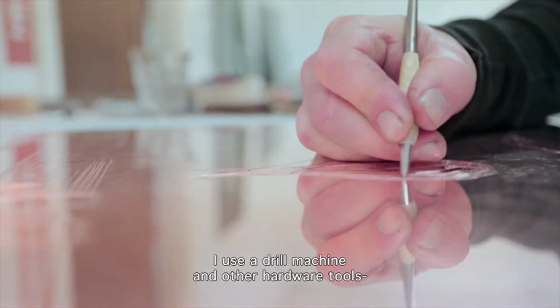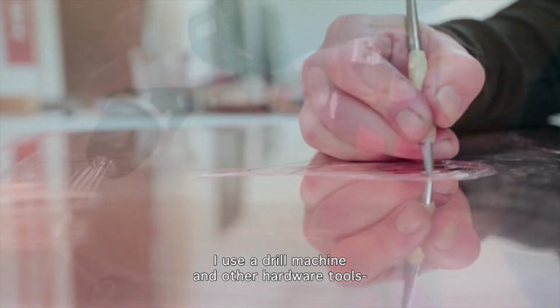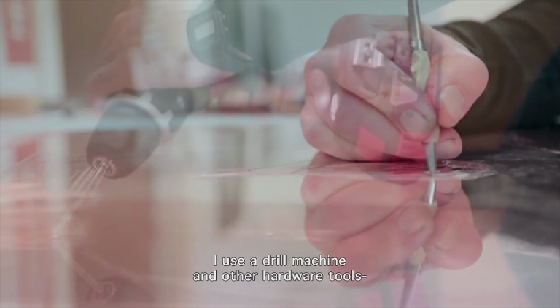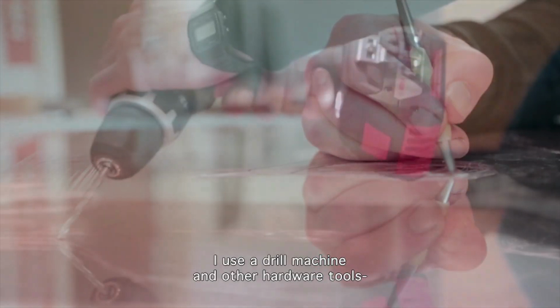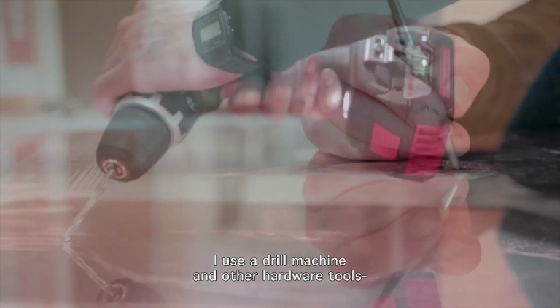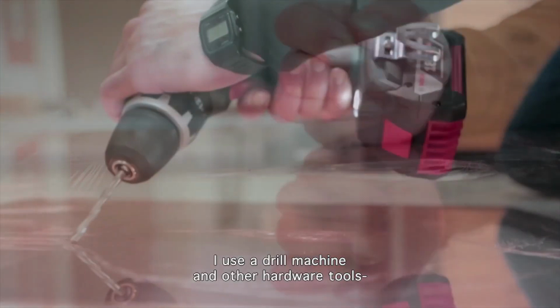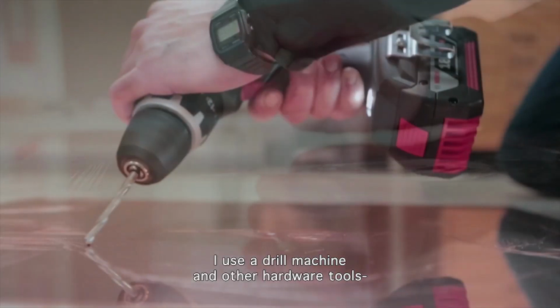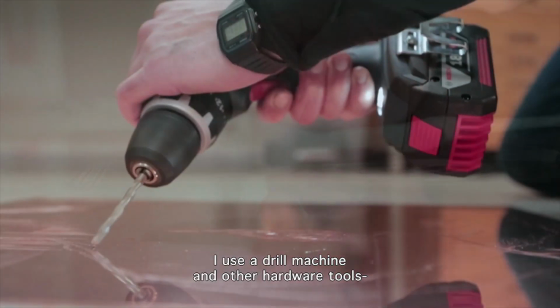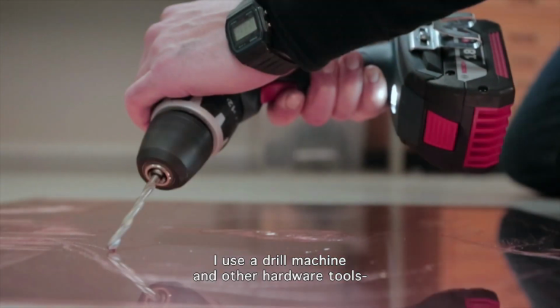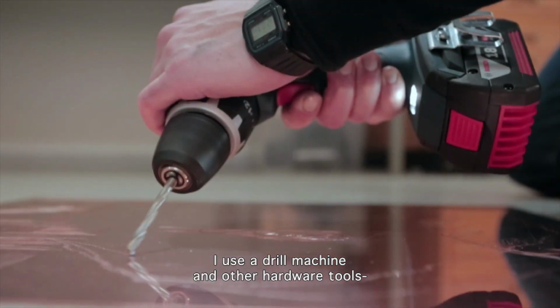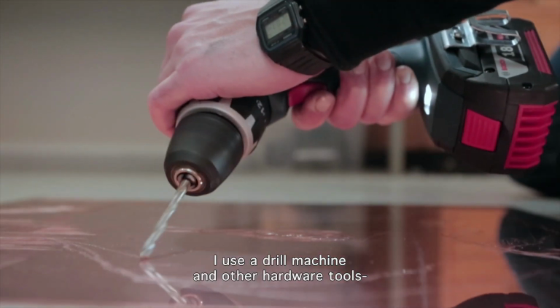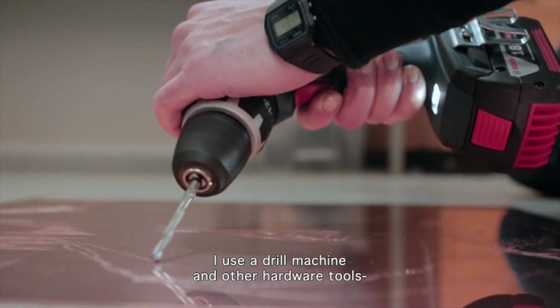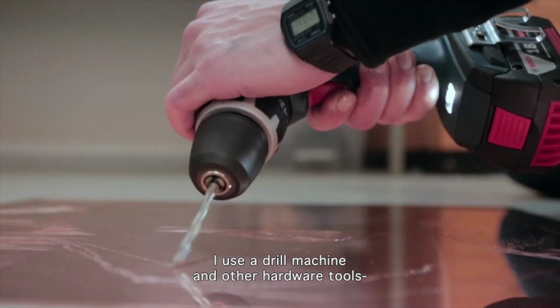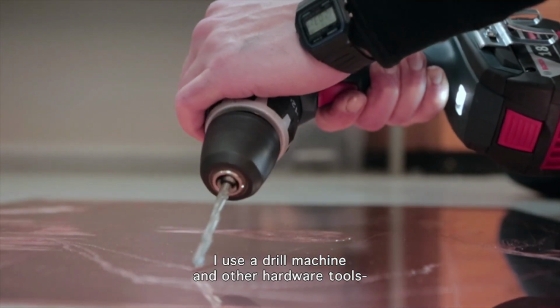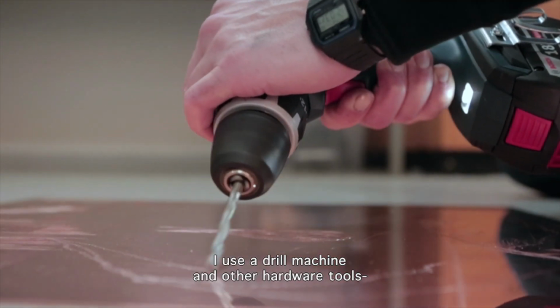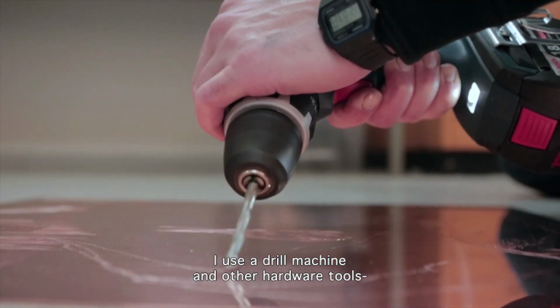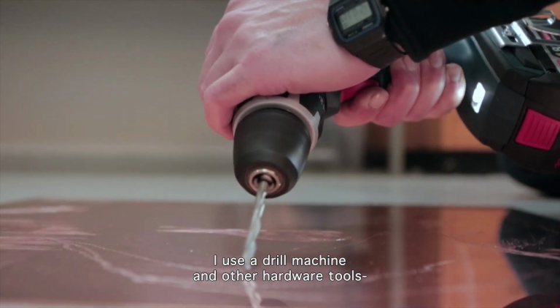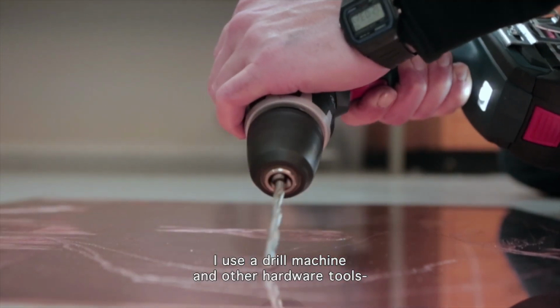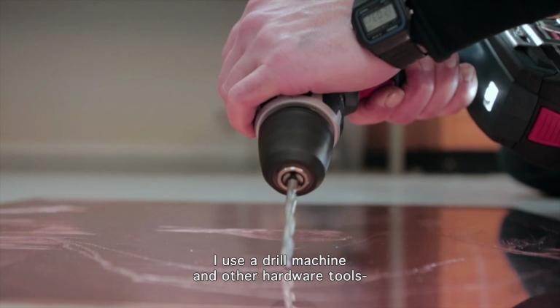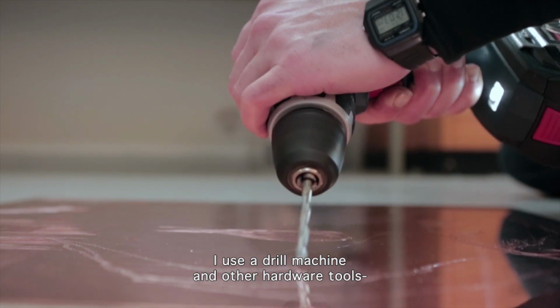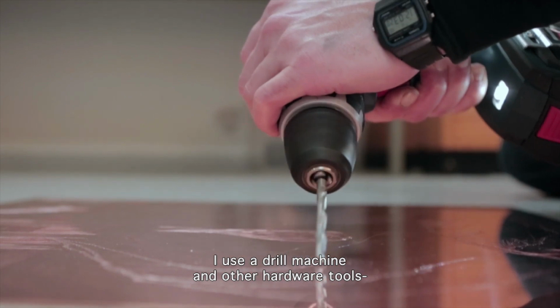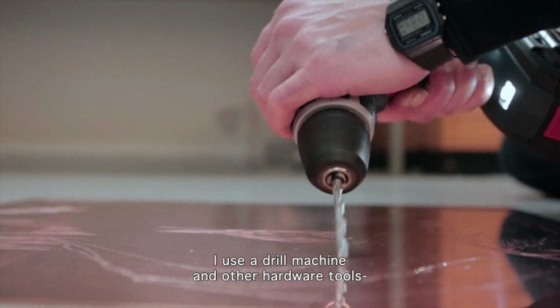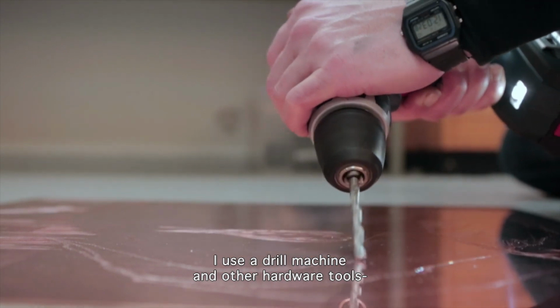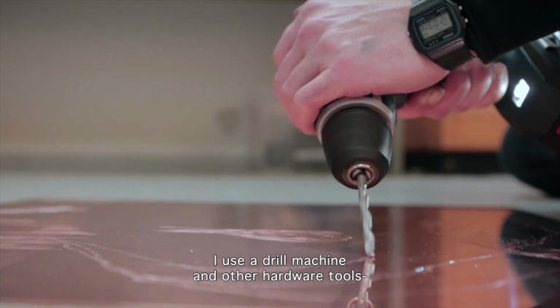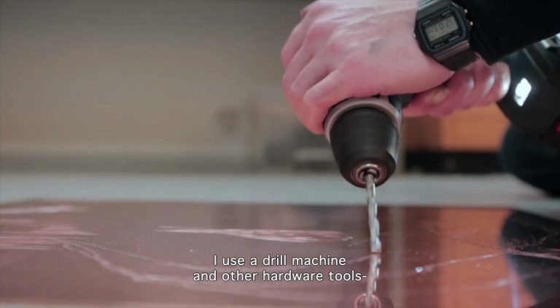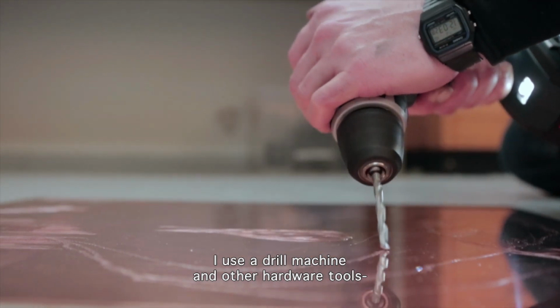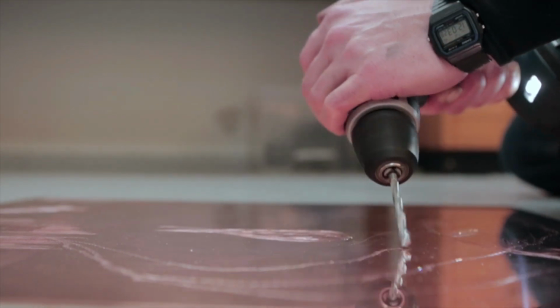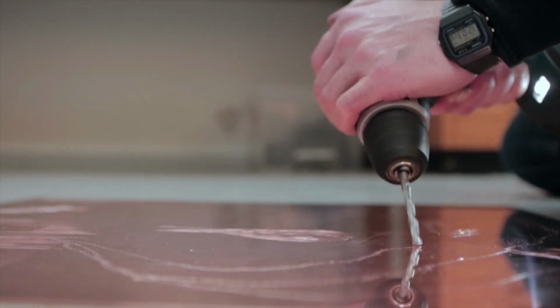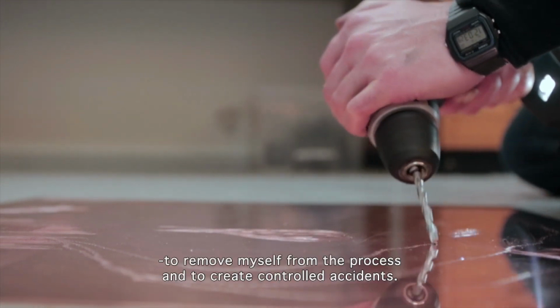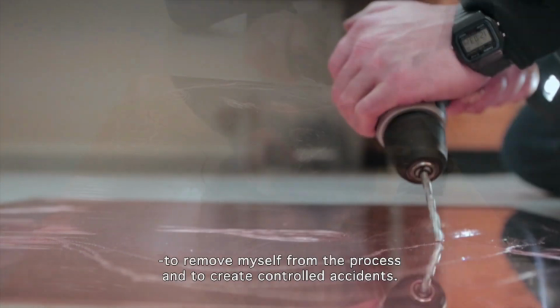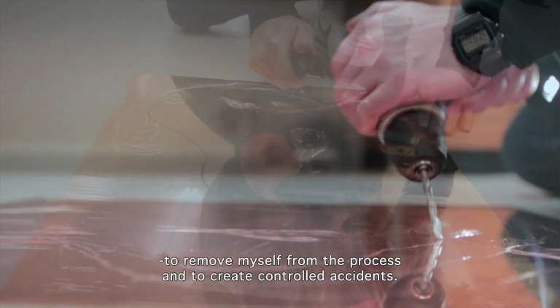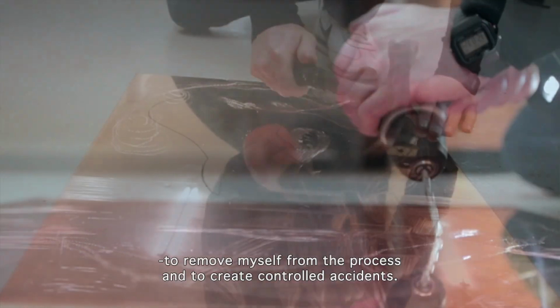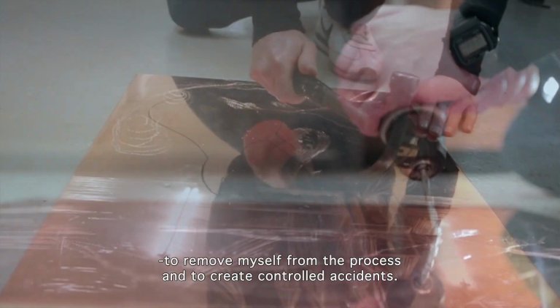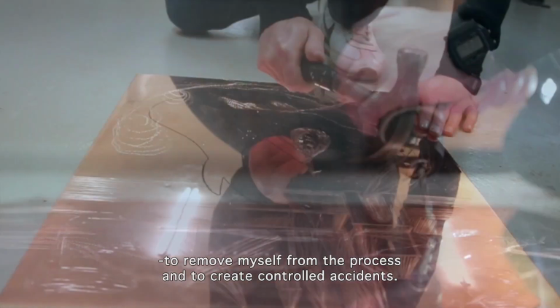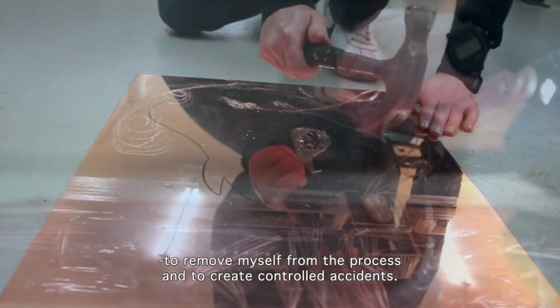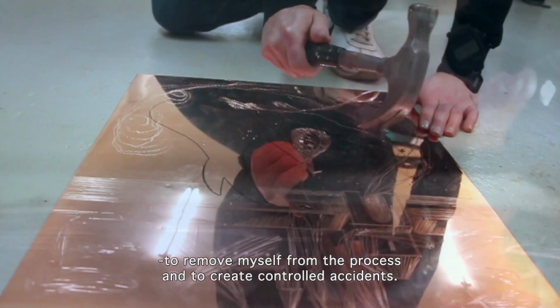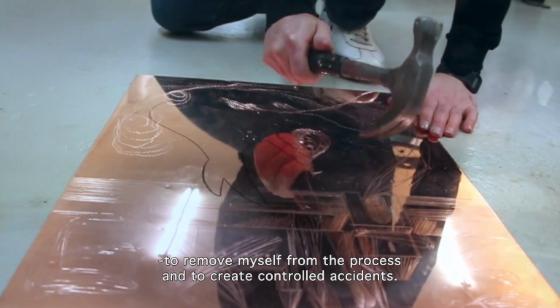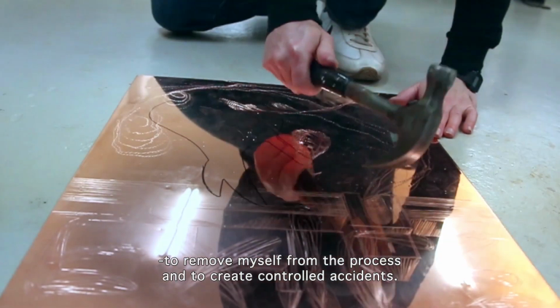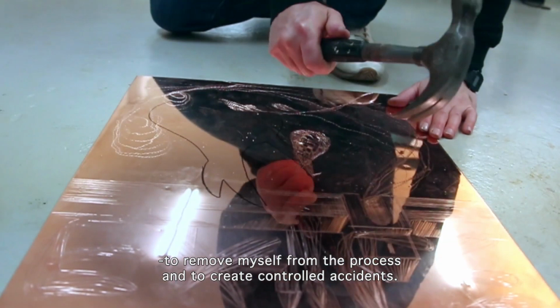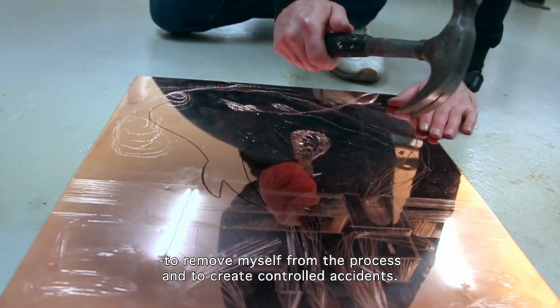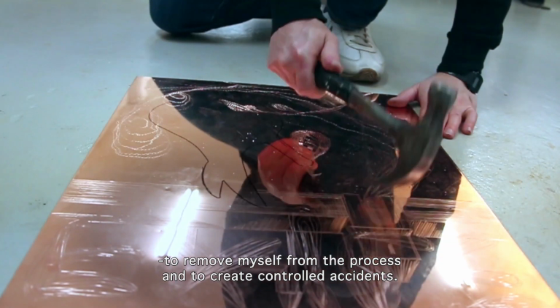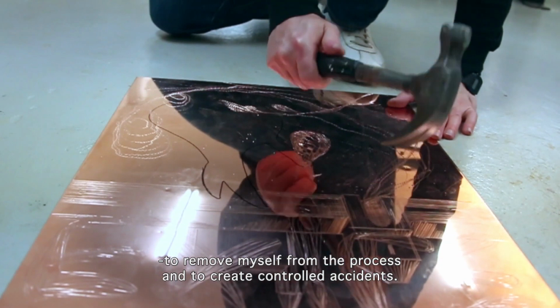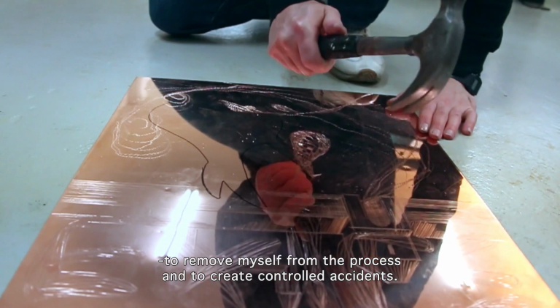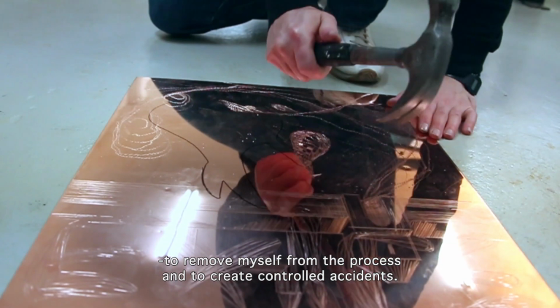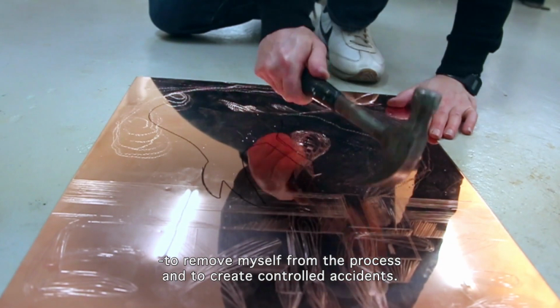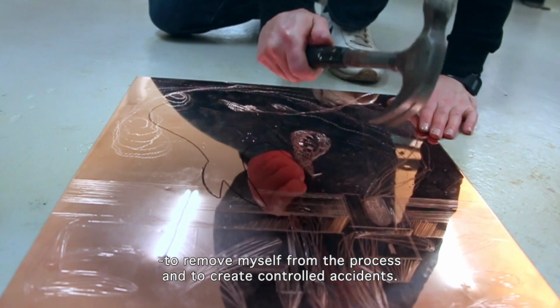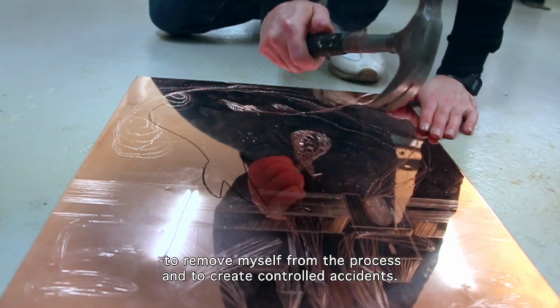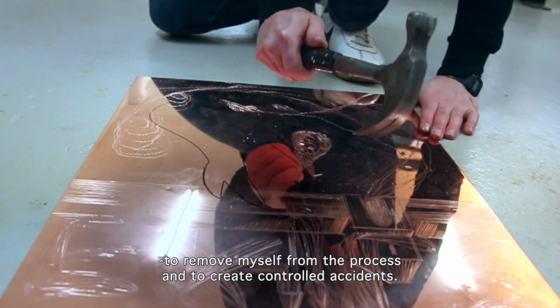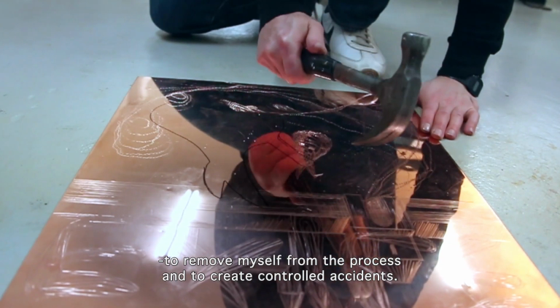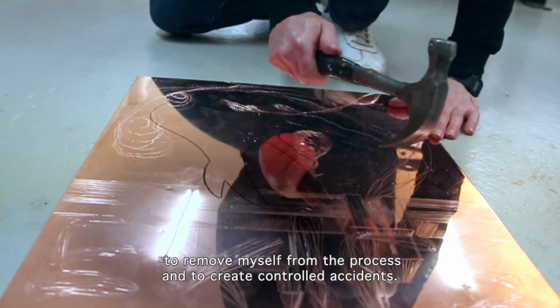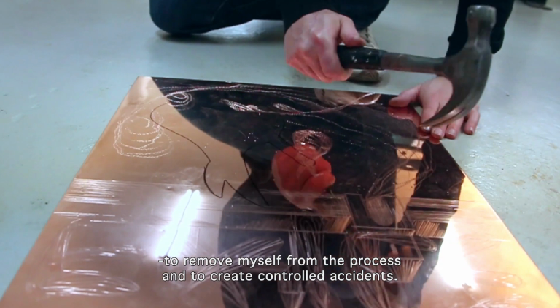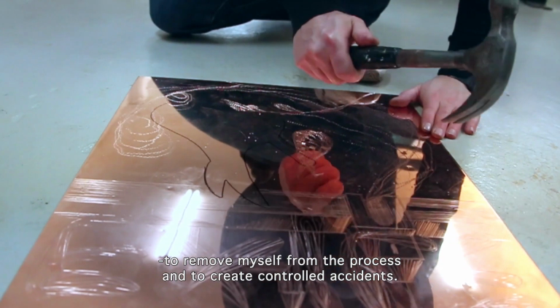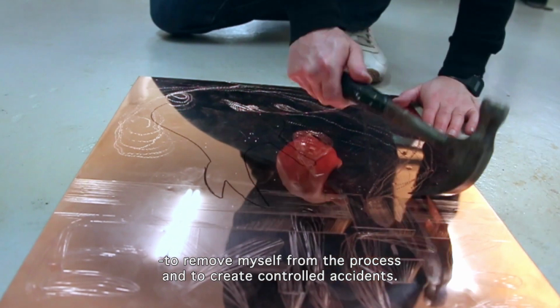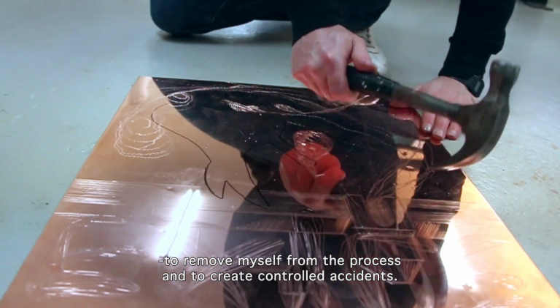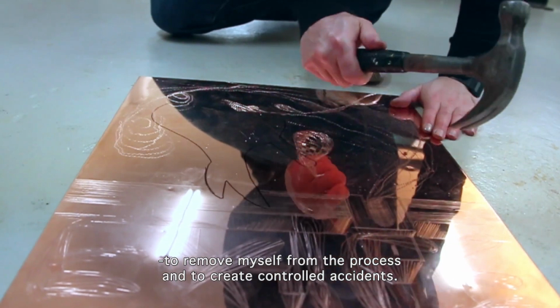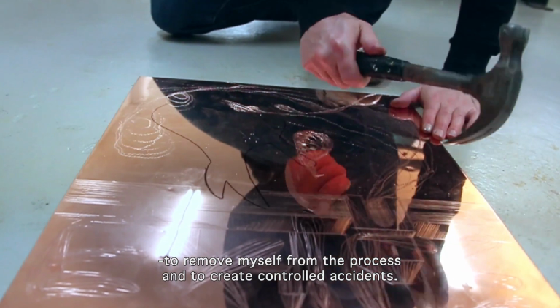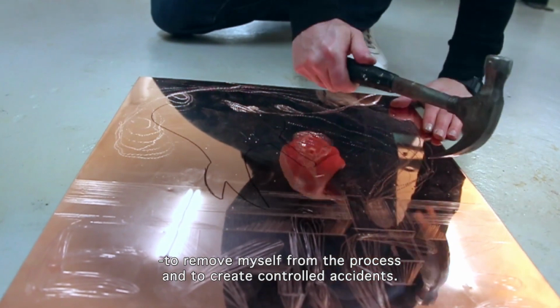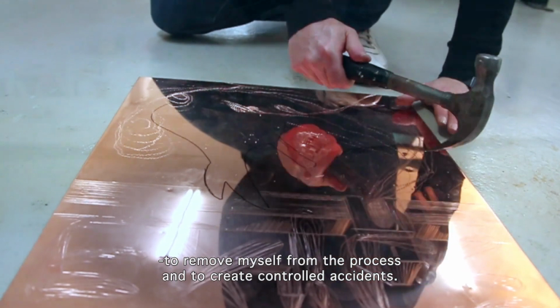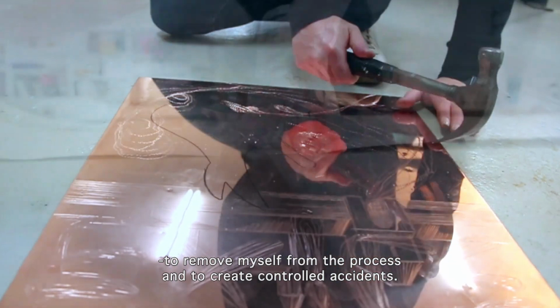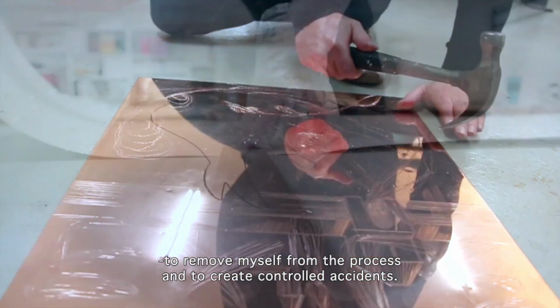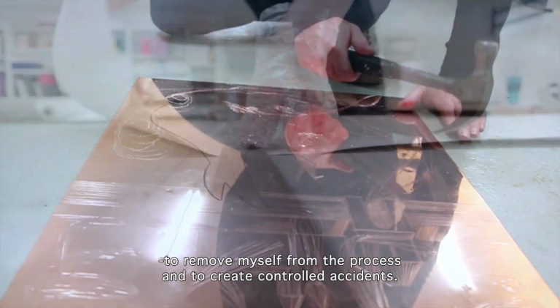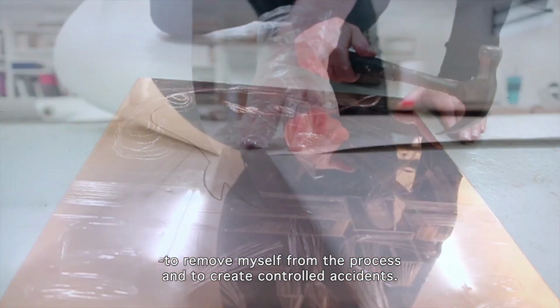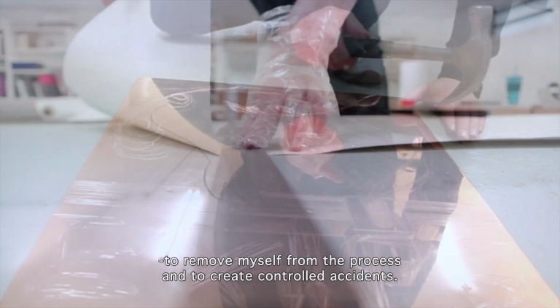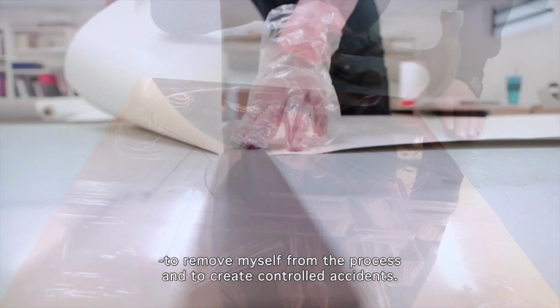I also use a drill machine and other hardware tools in order to remove myself from the process and to create controlled accidents.